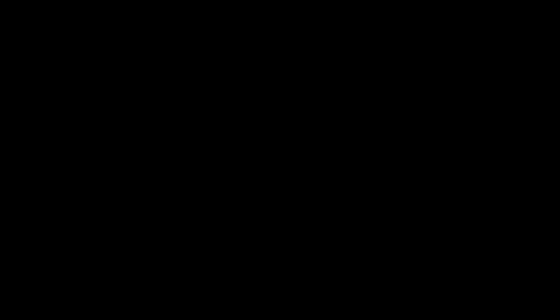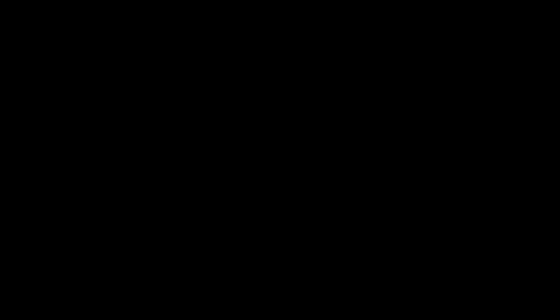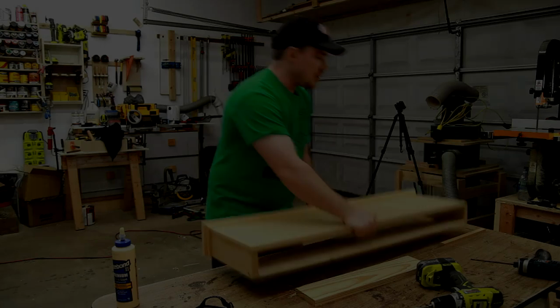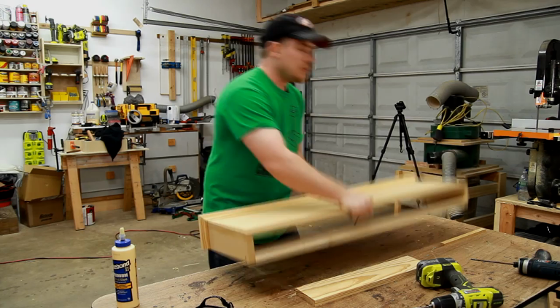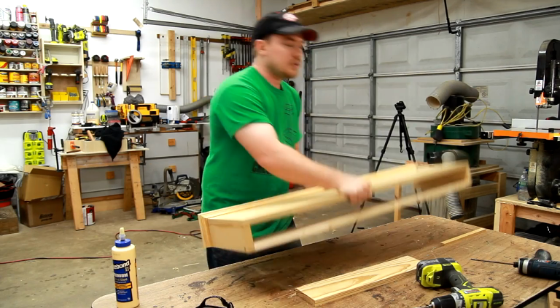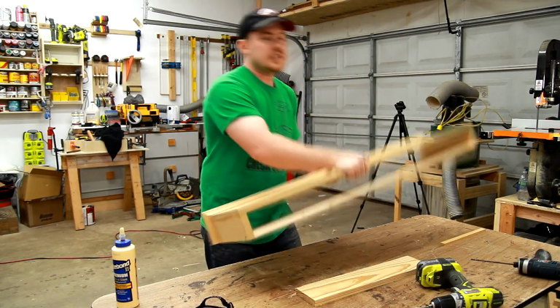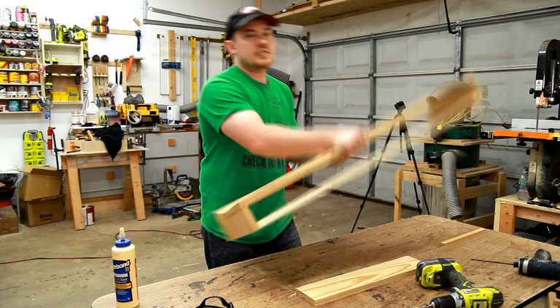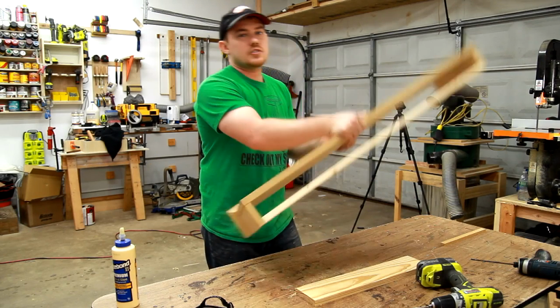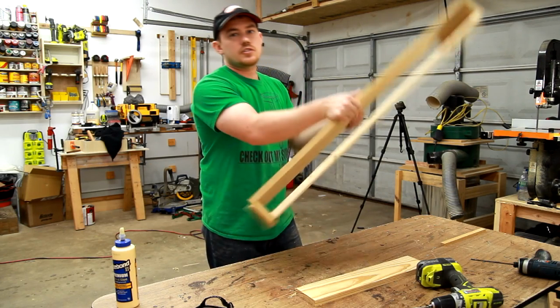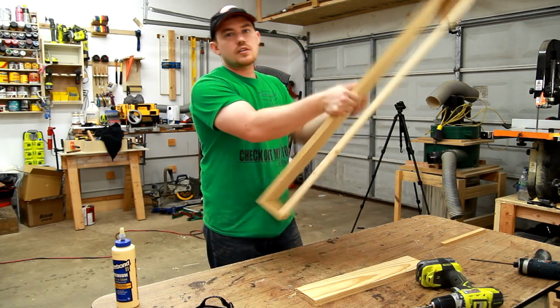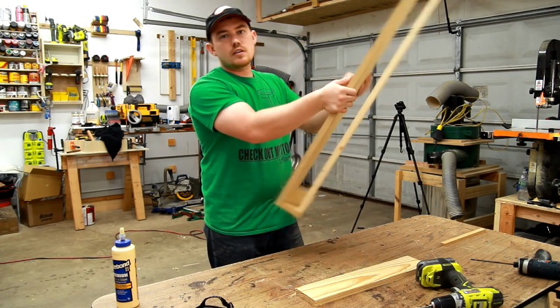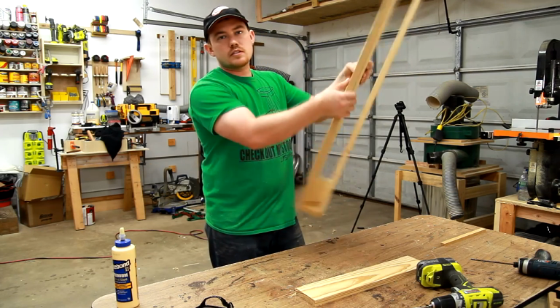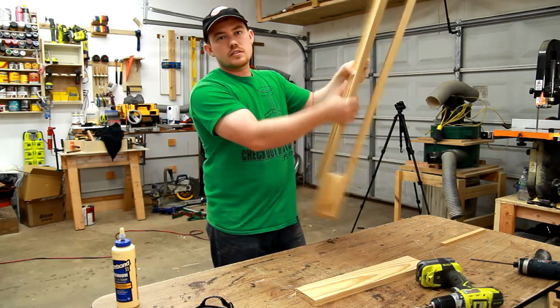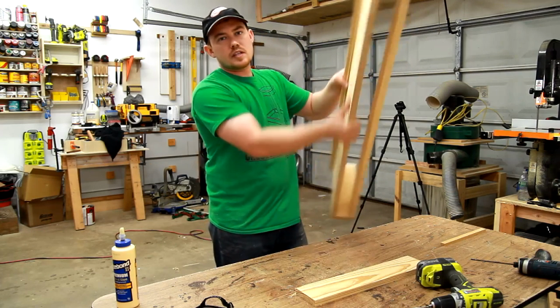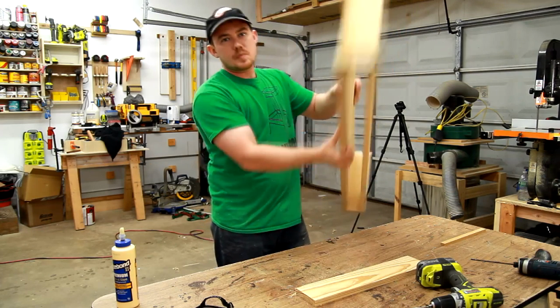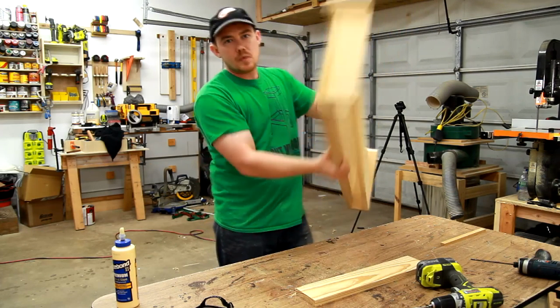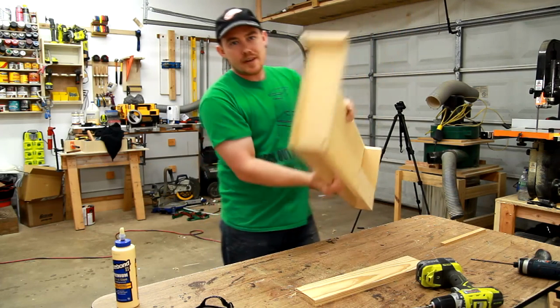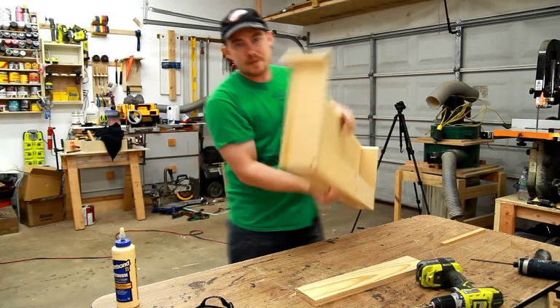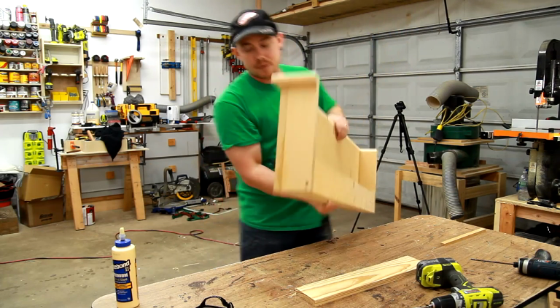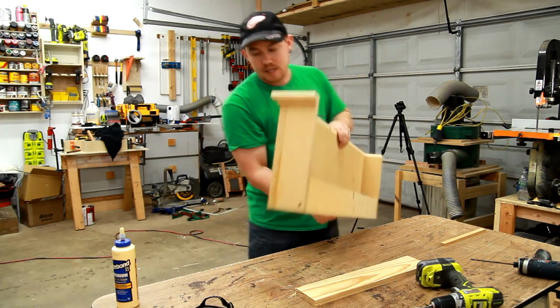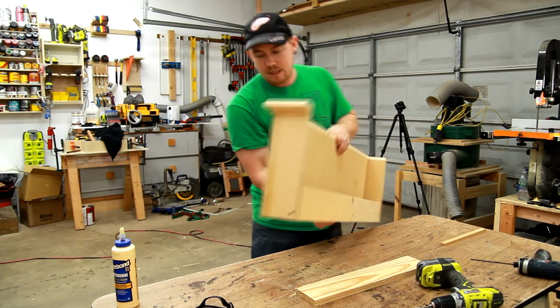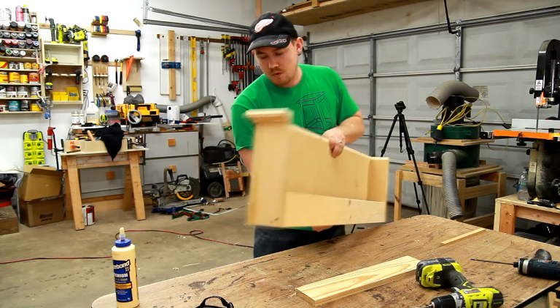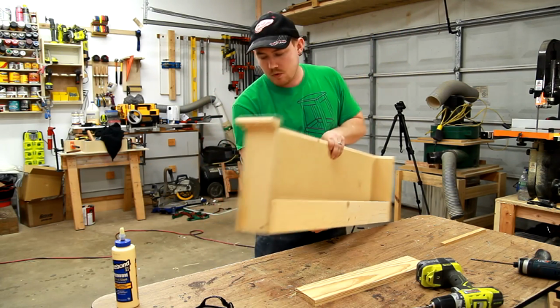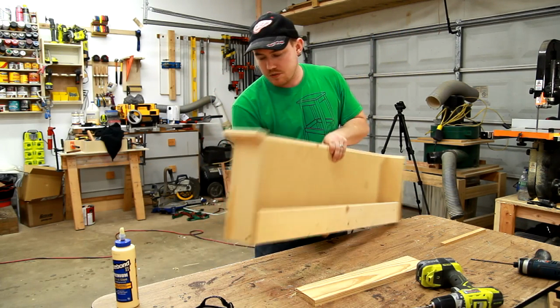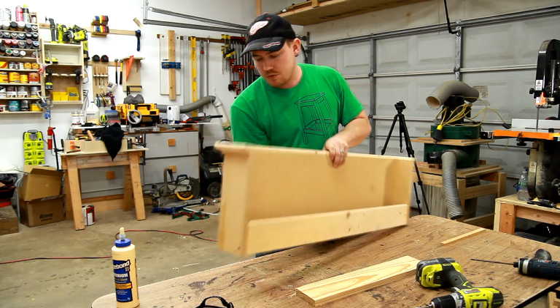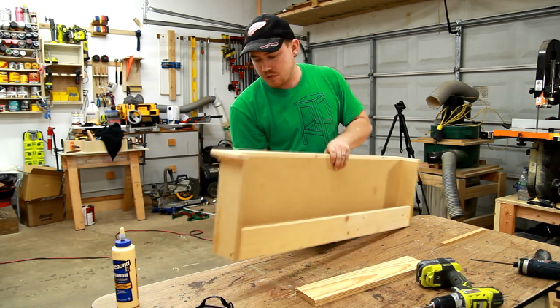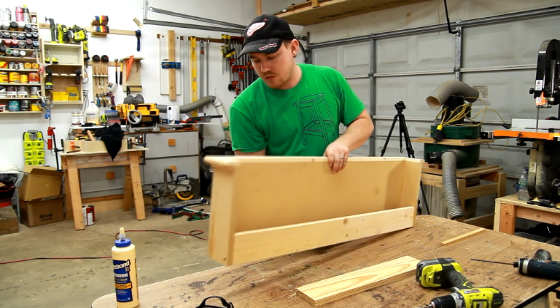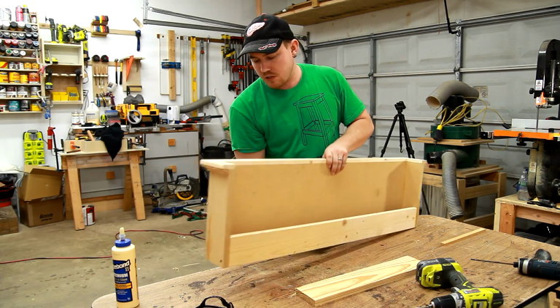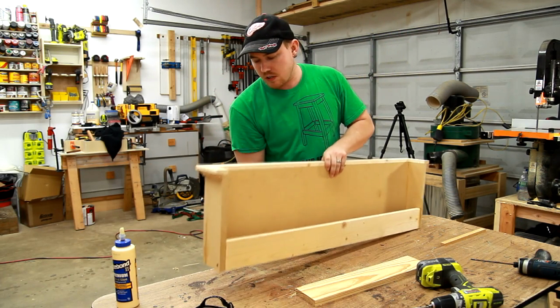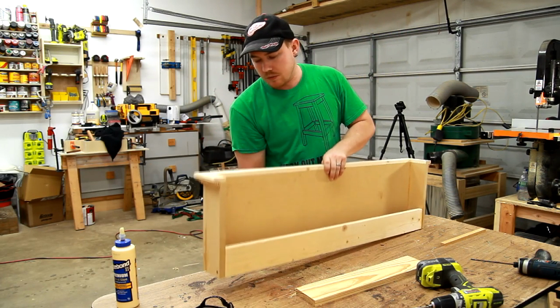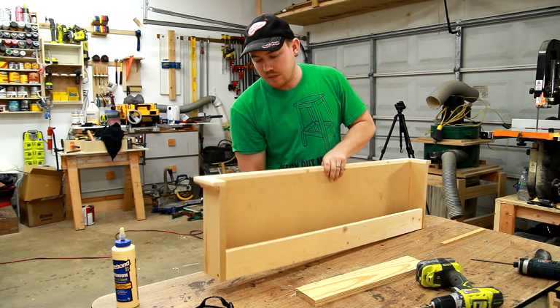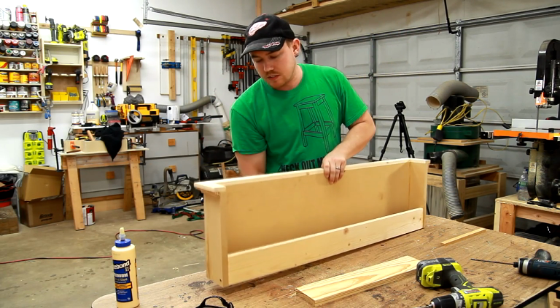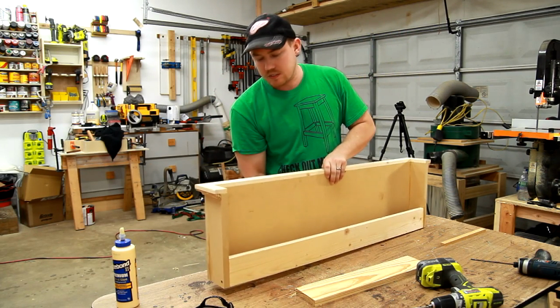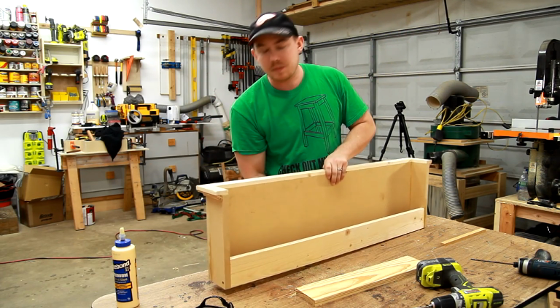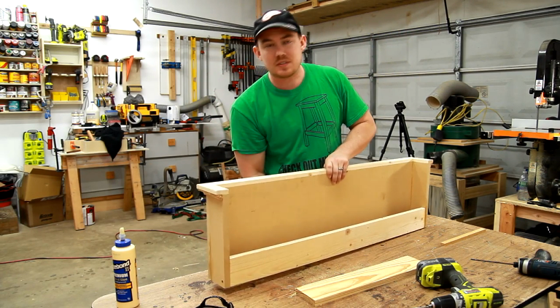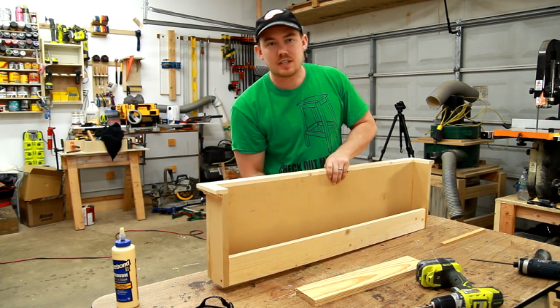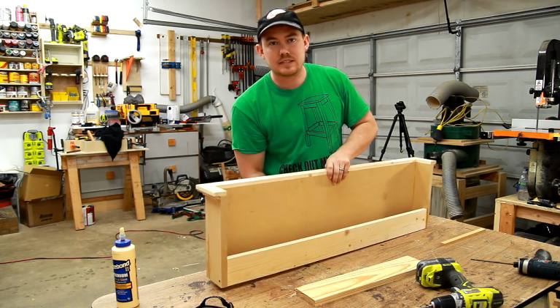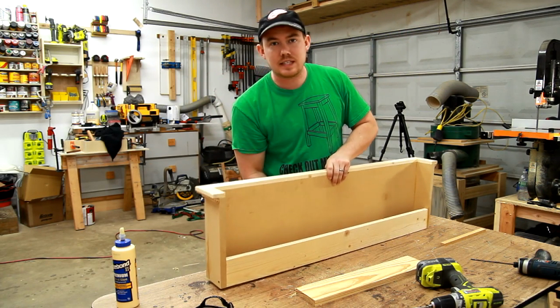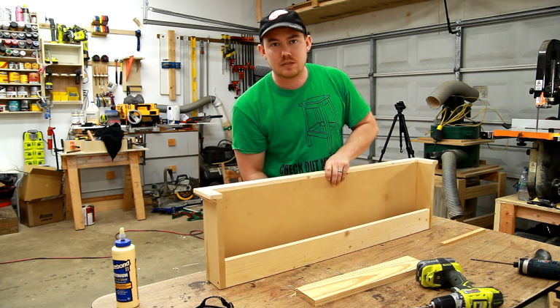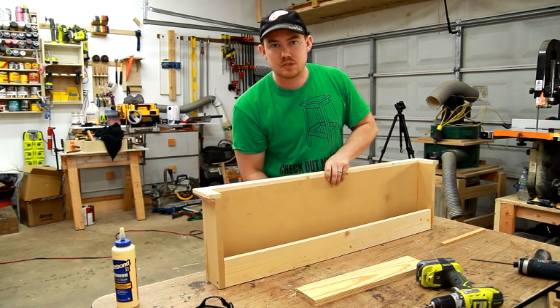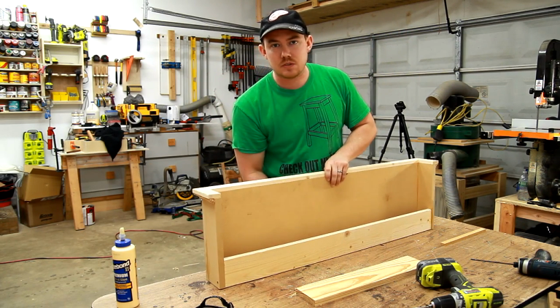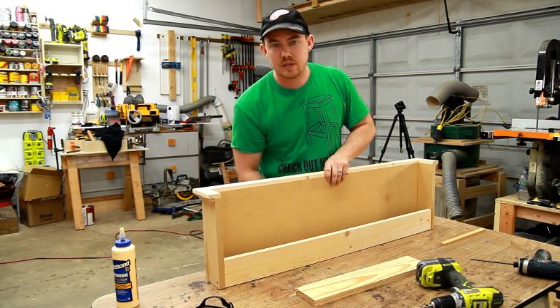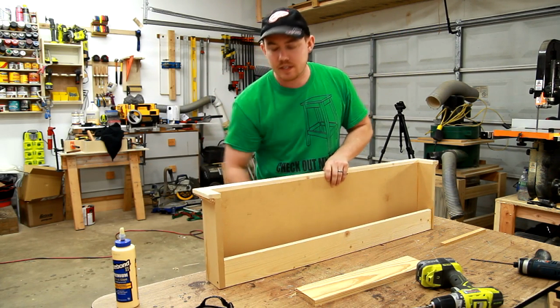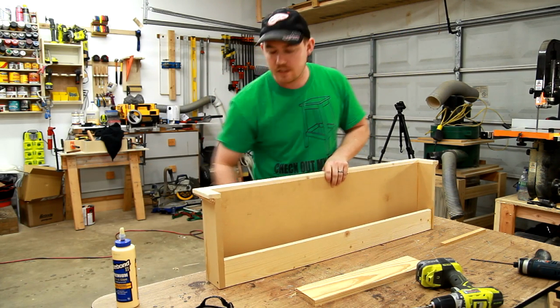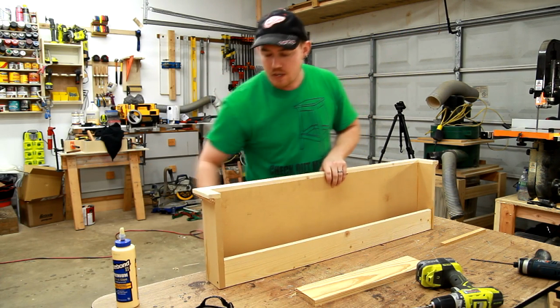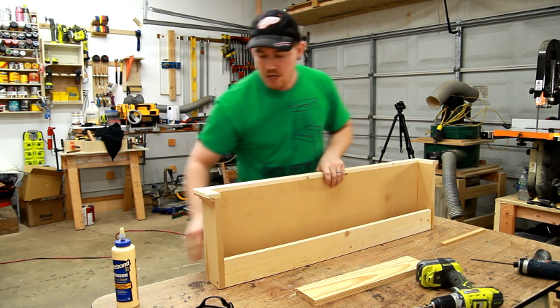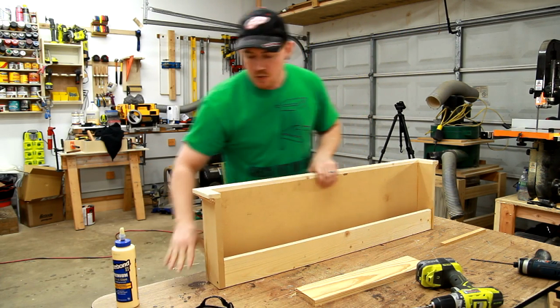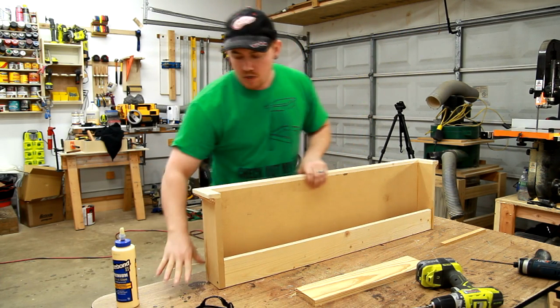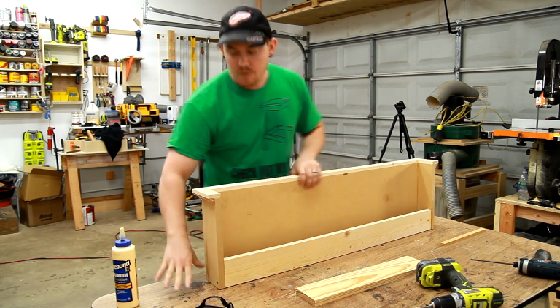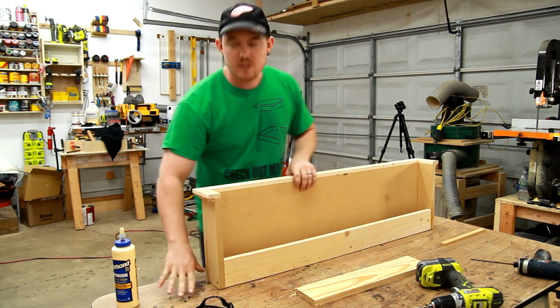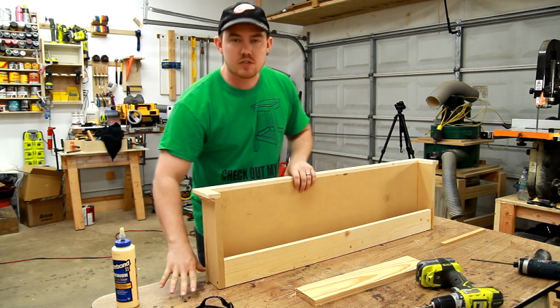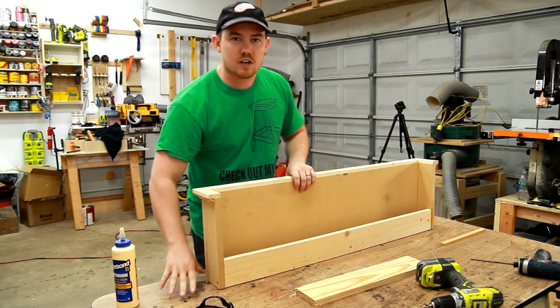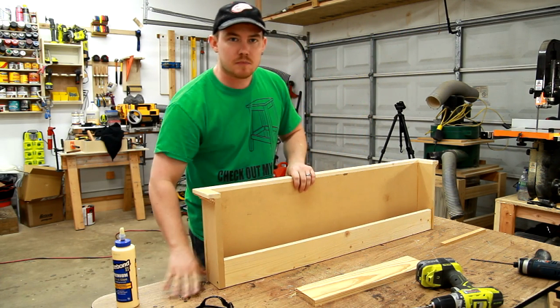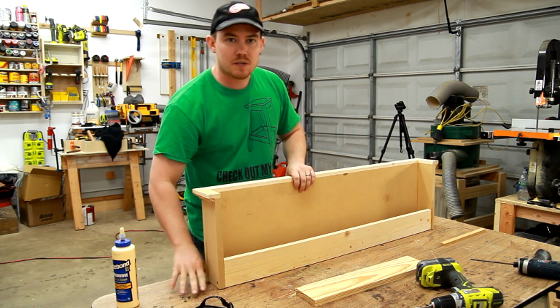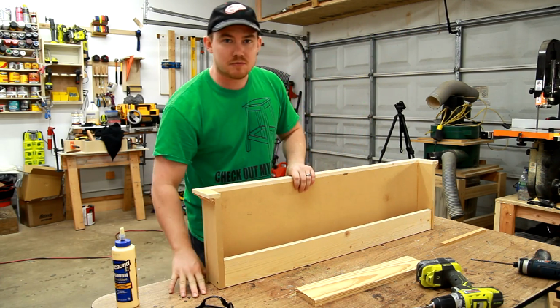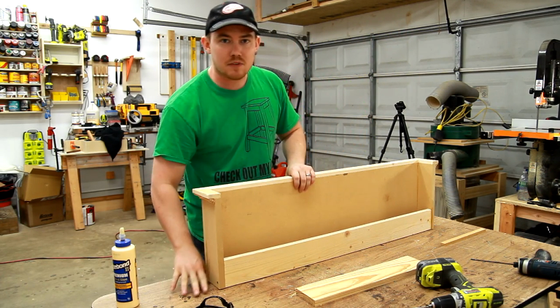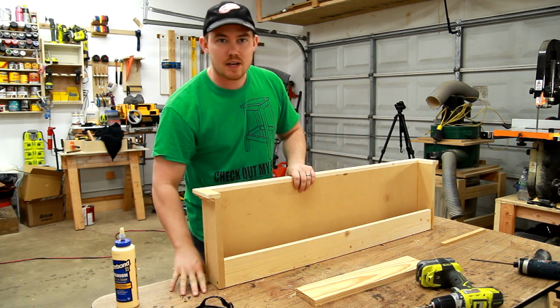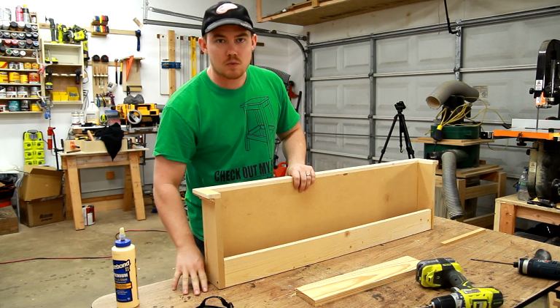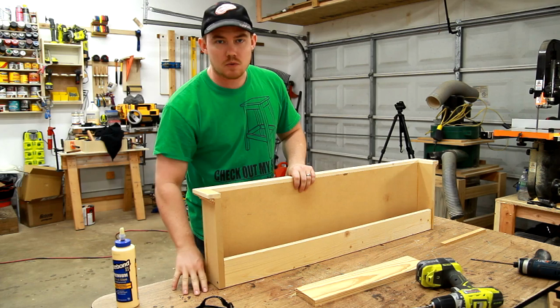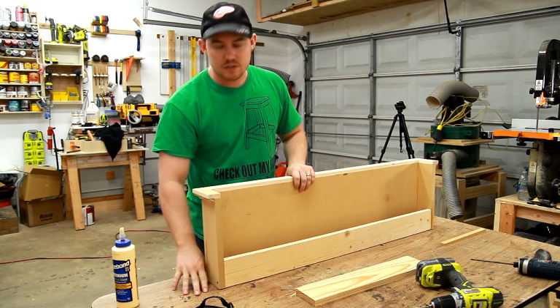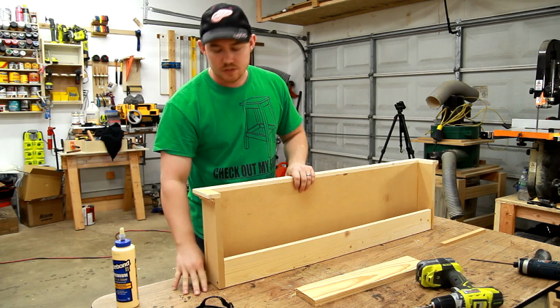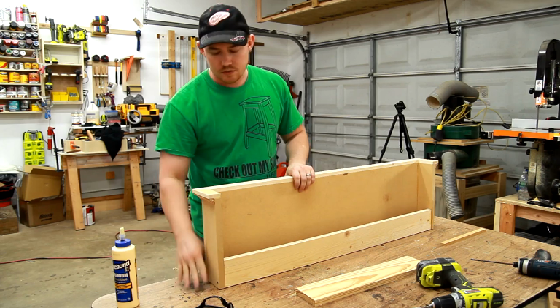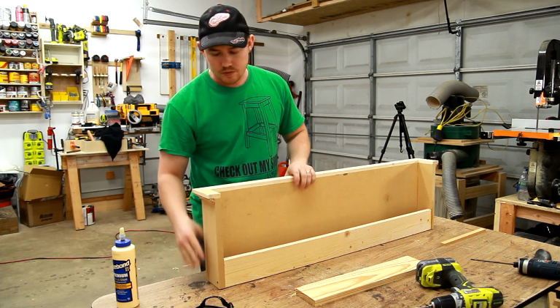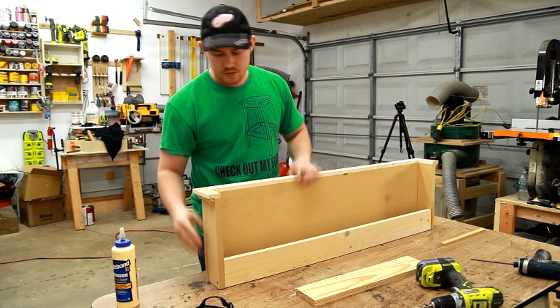Crown molding is installed the same way, but I'm going to install it with this upside down so I can reference off my flat work surface.